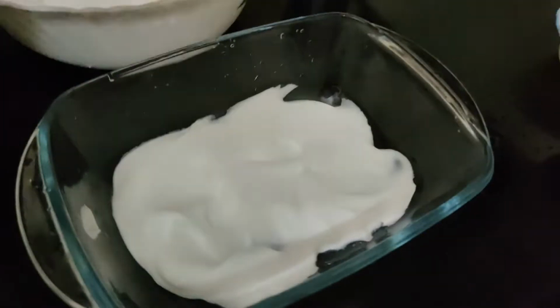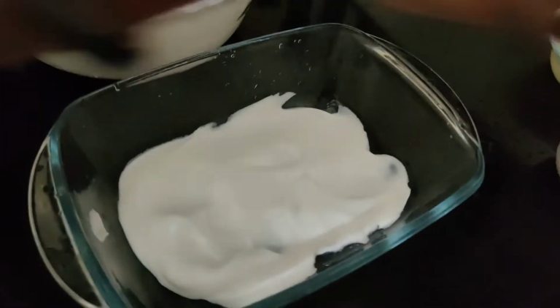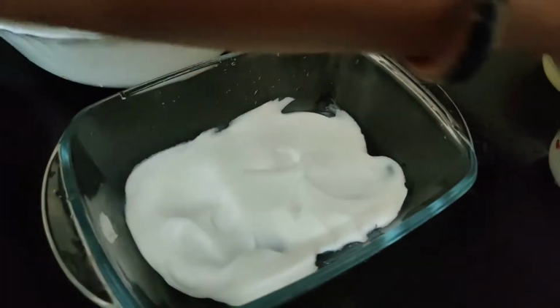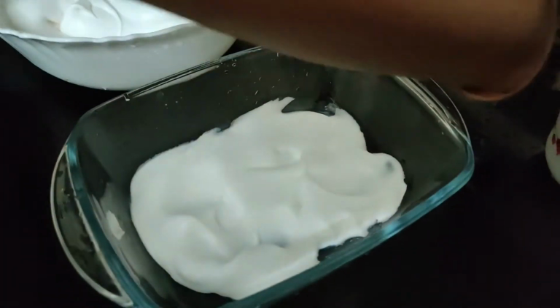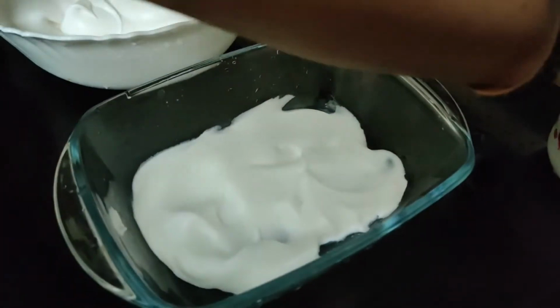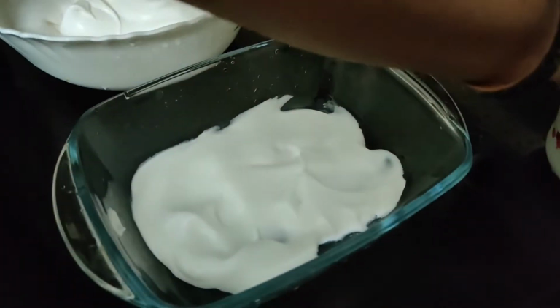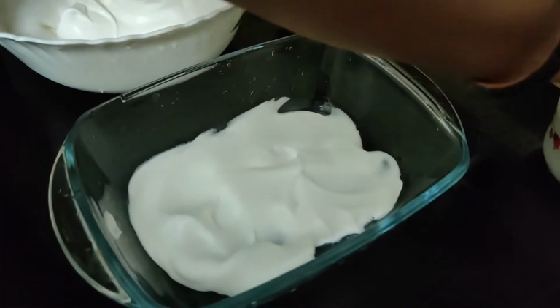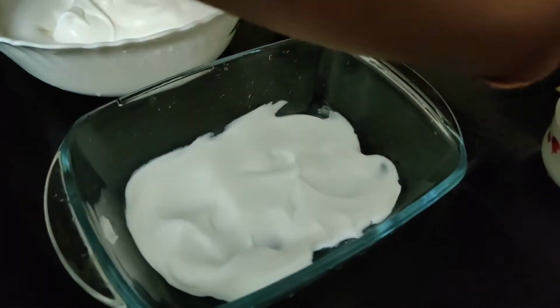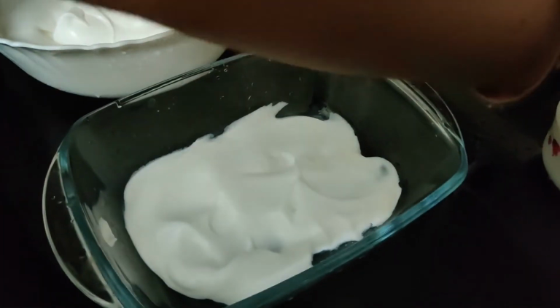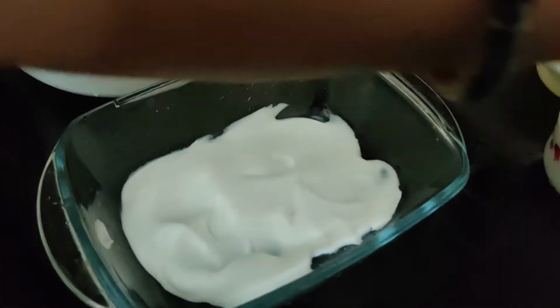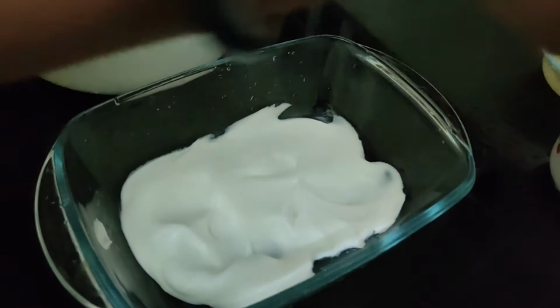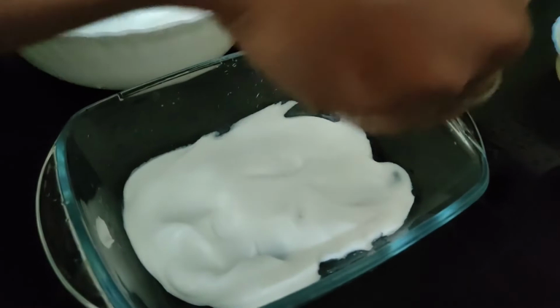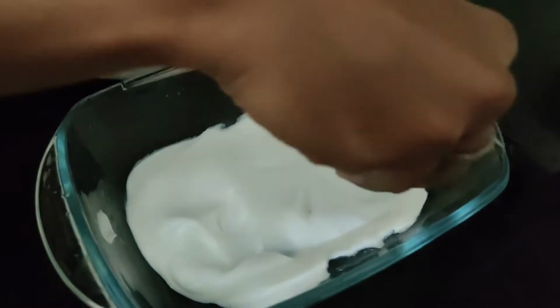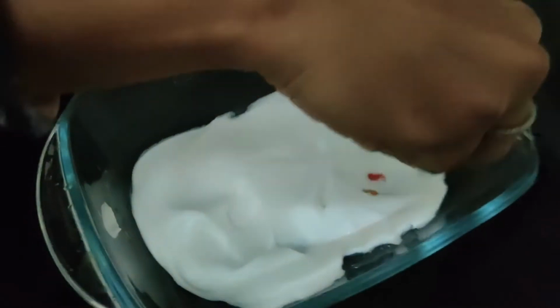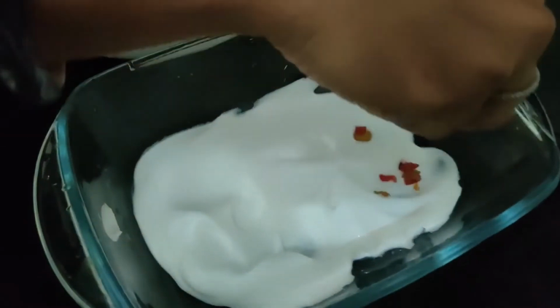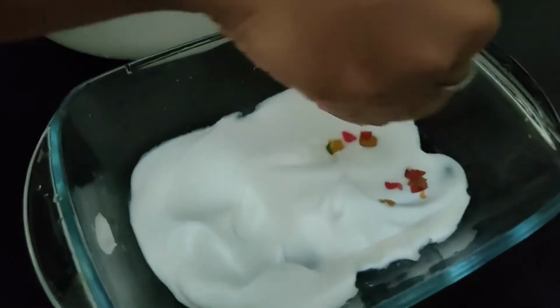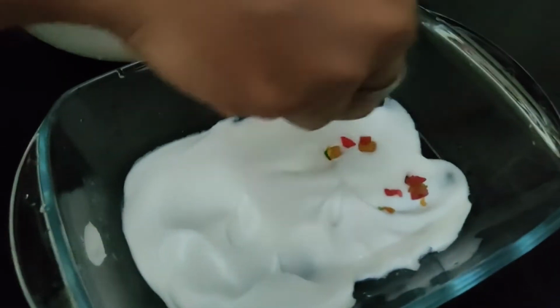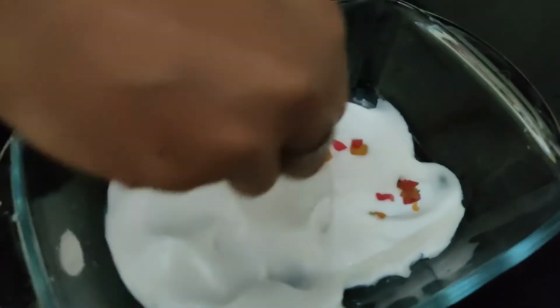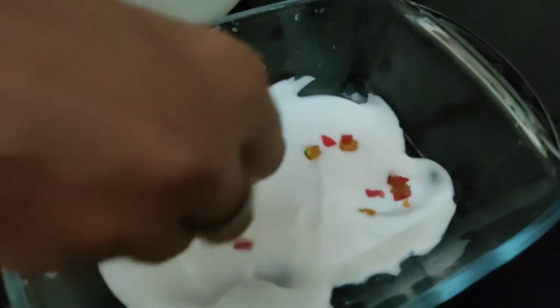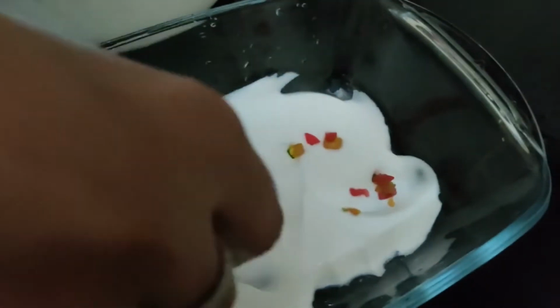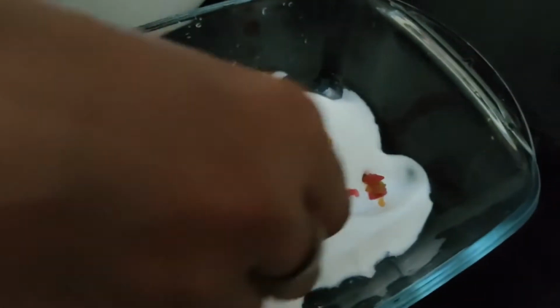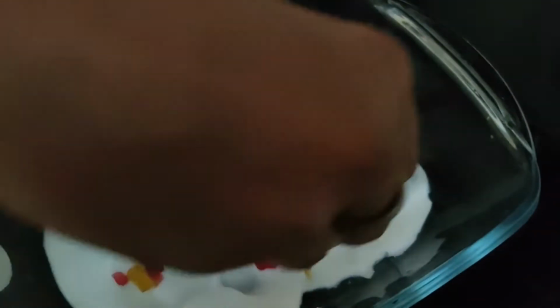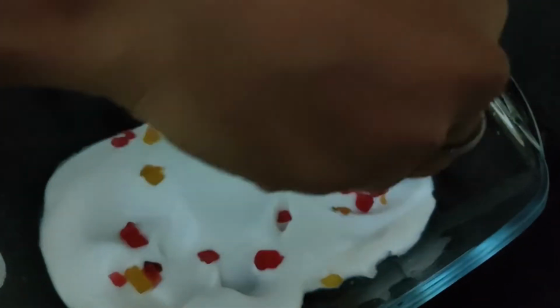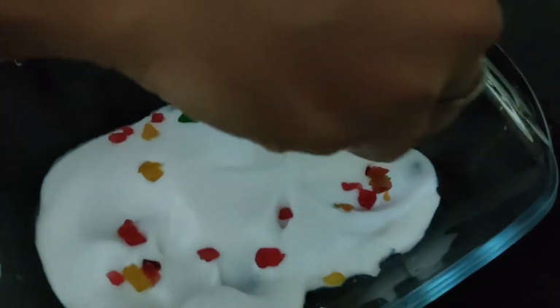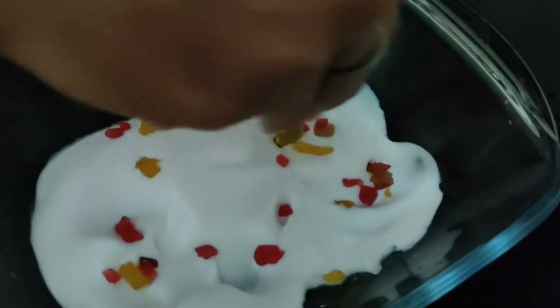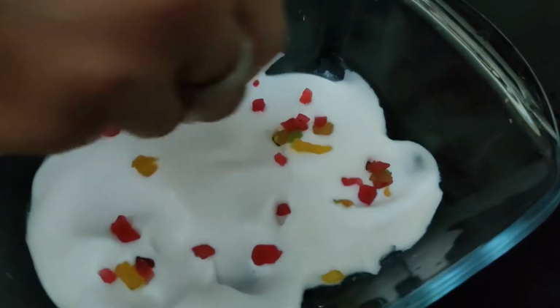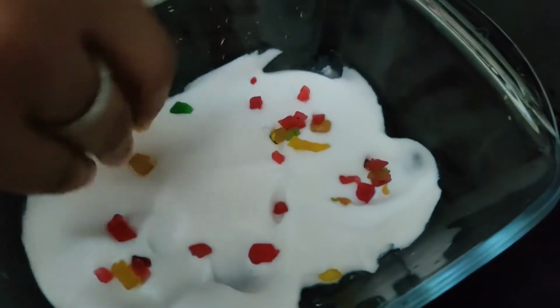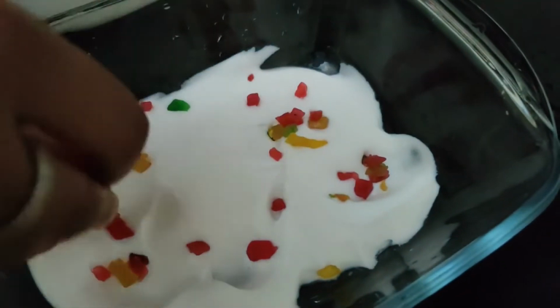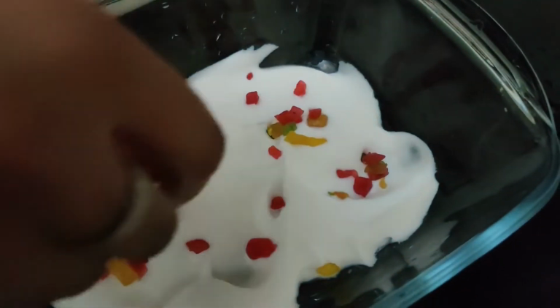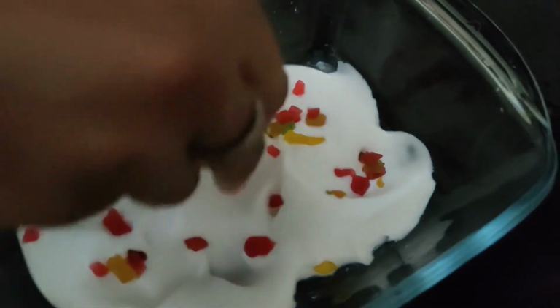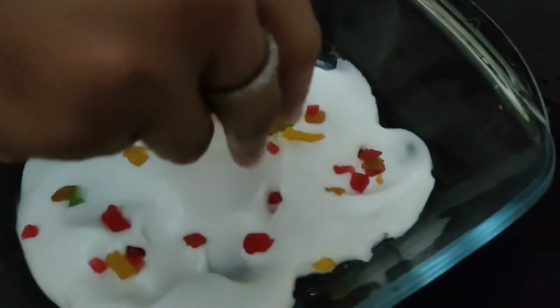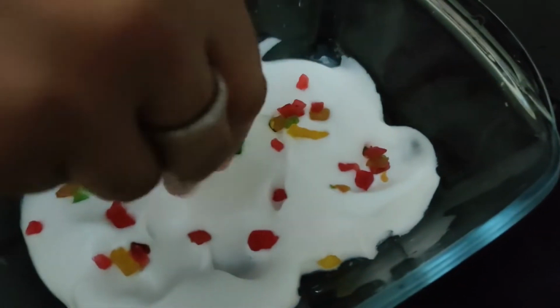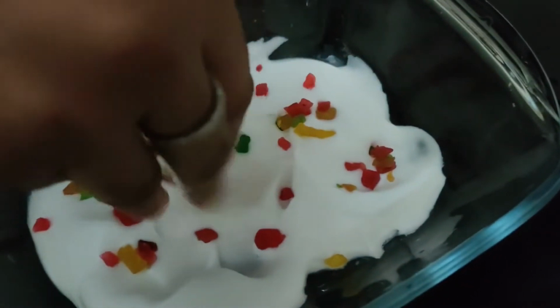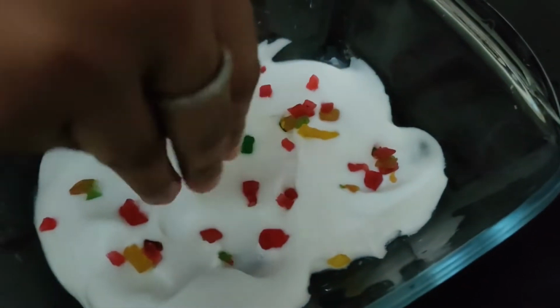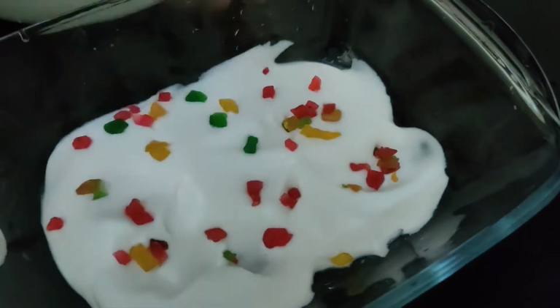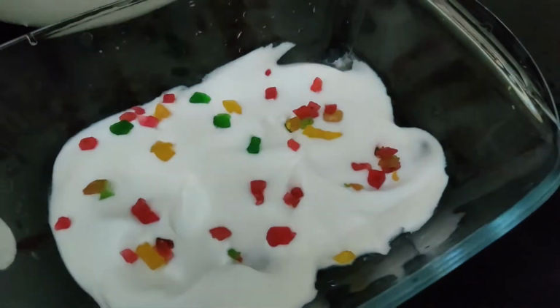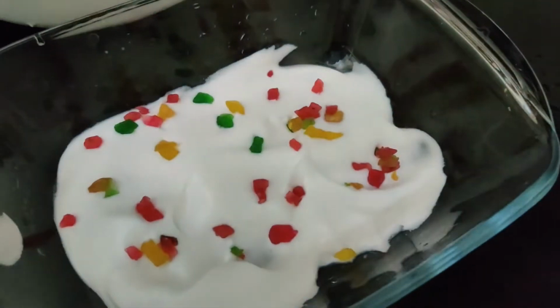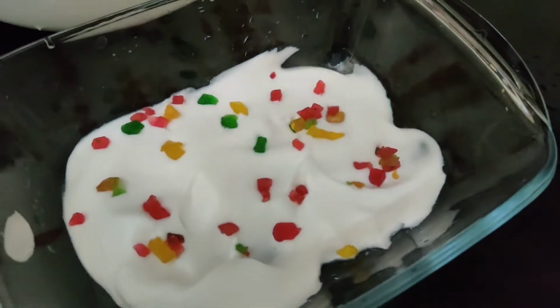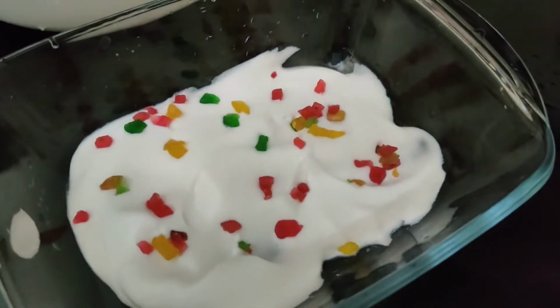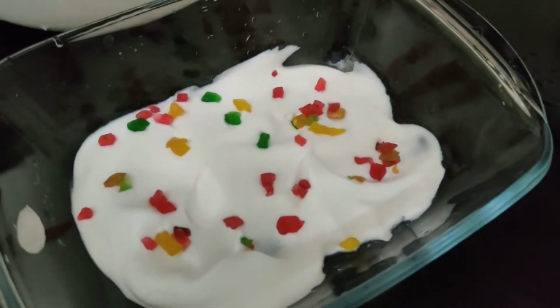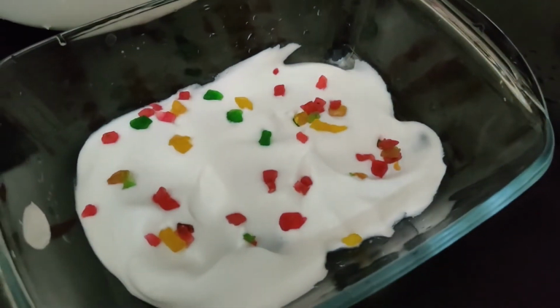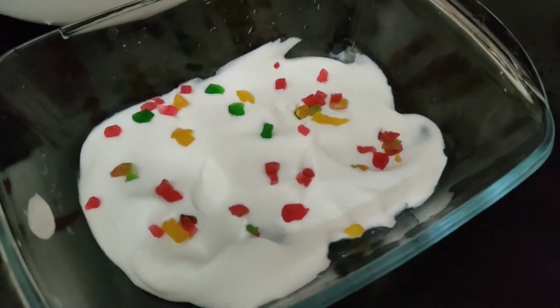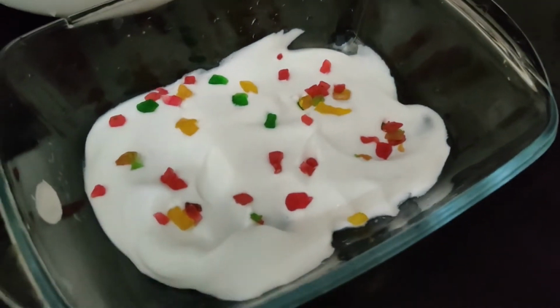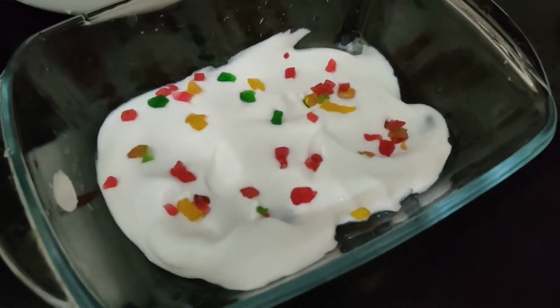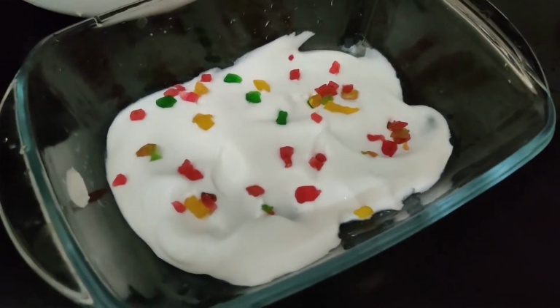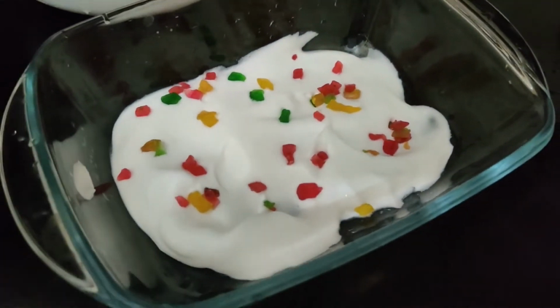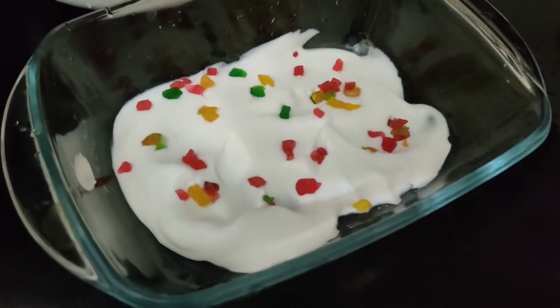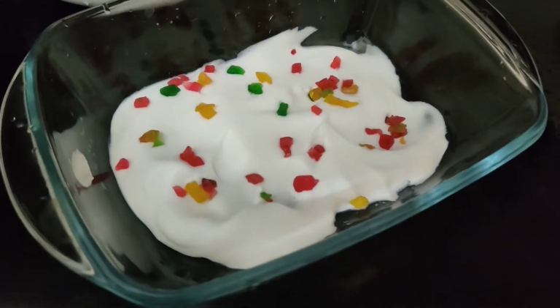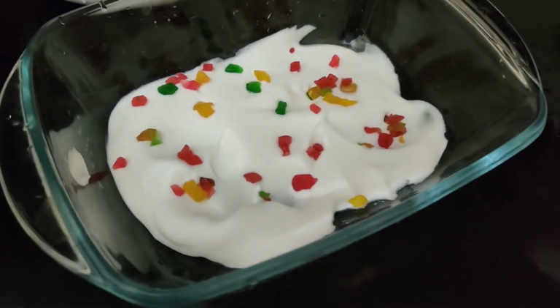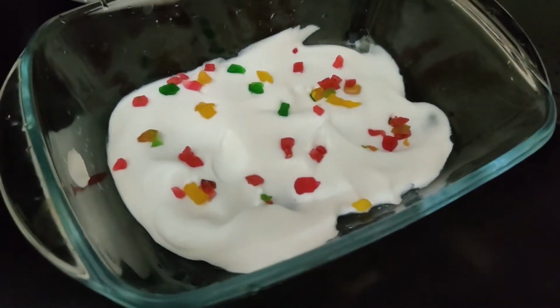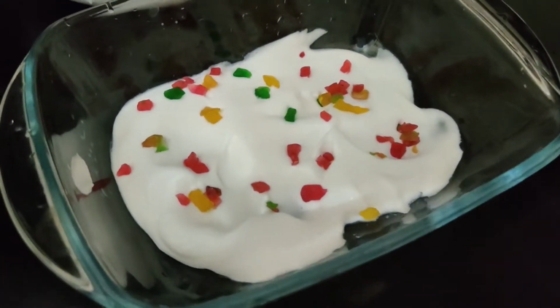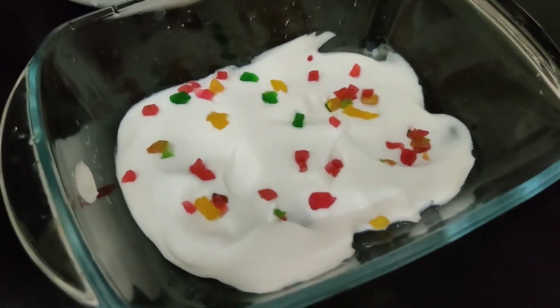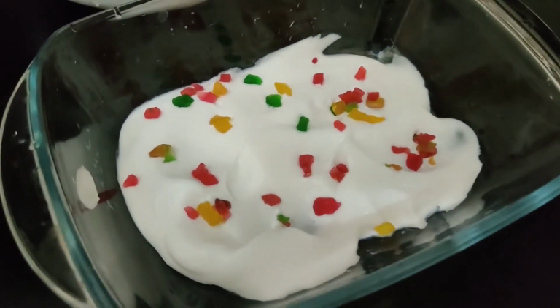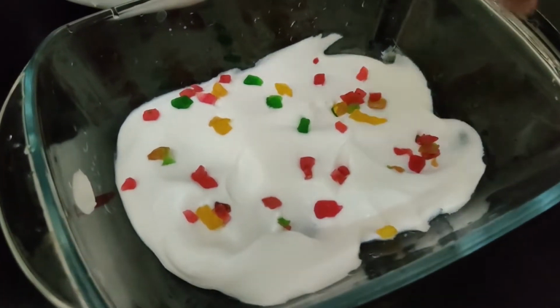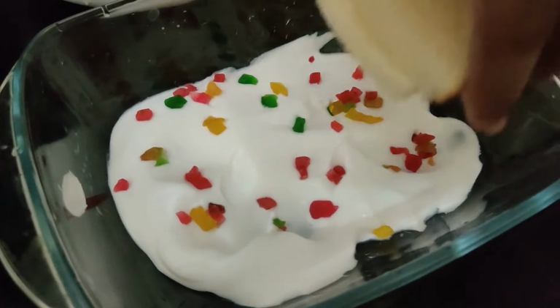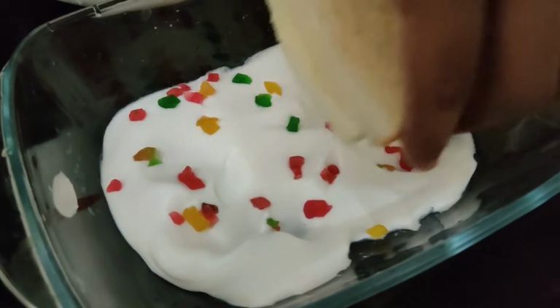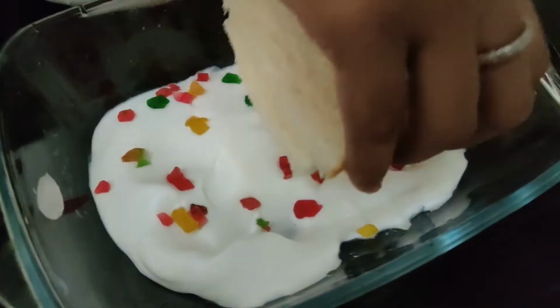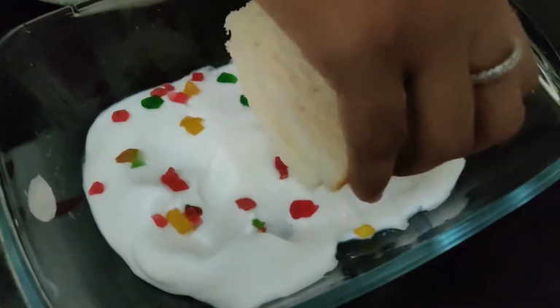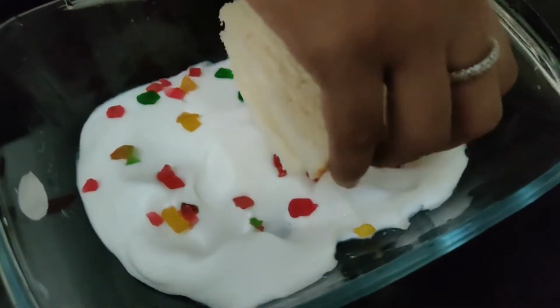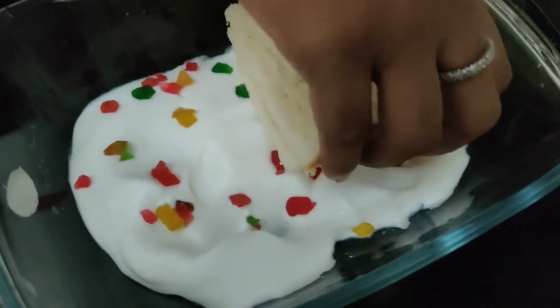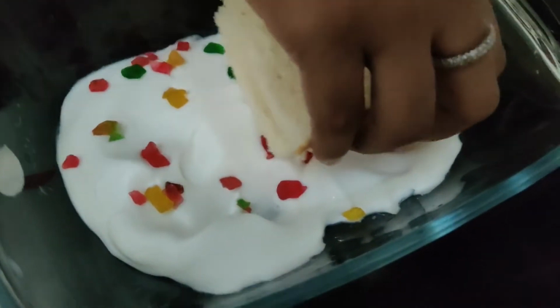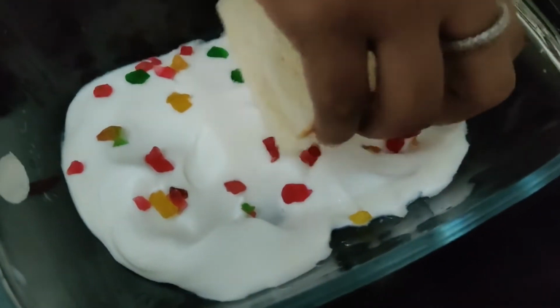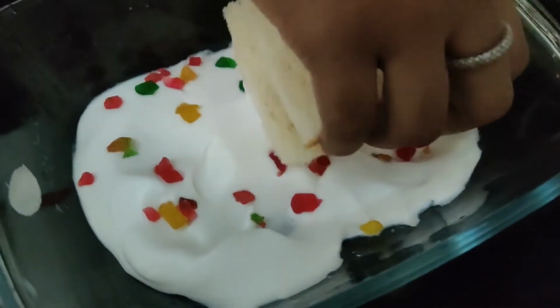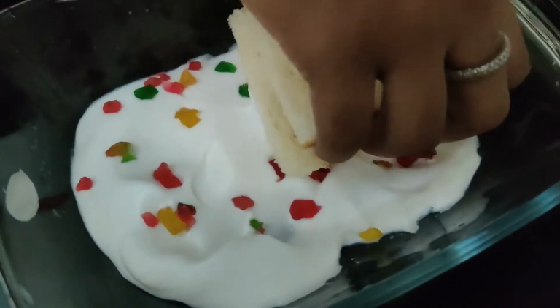Spread the cream mixture a little bit, then put the bread in the pan.